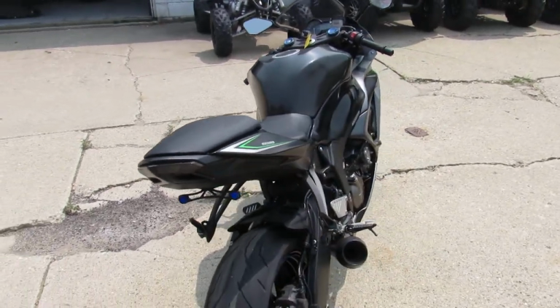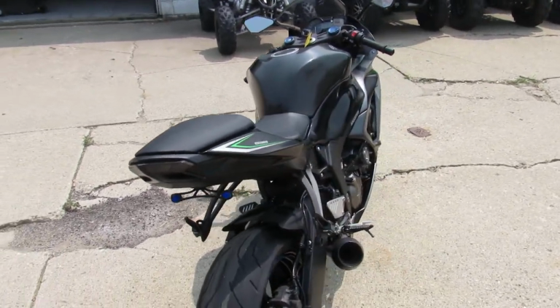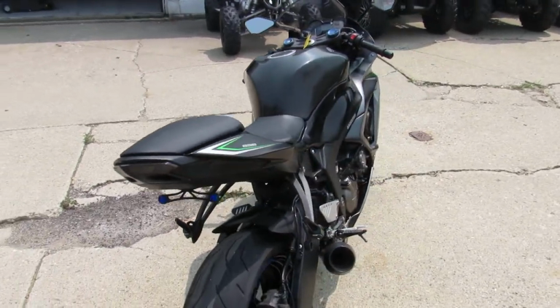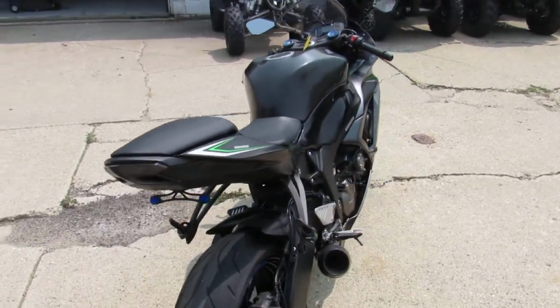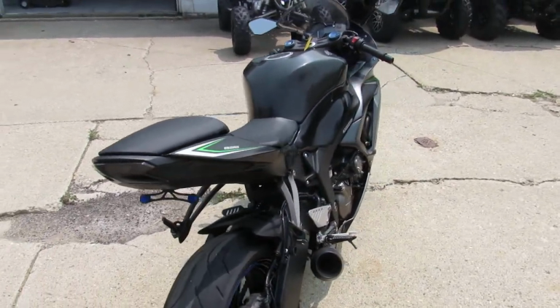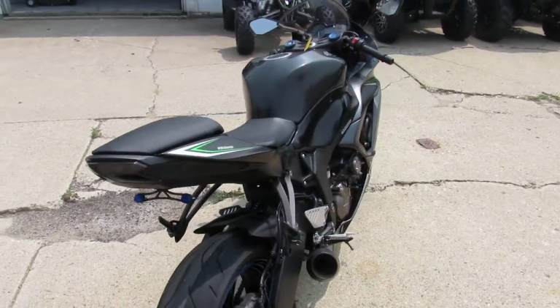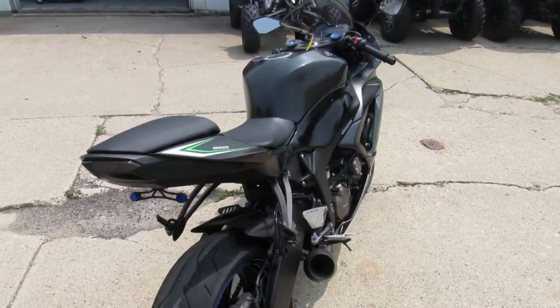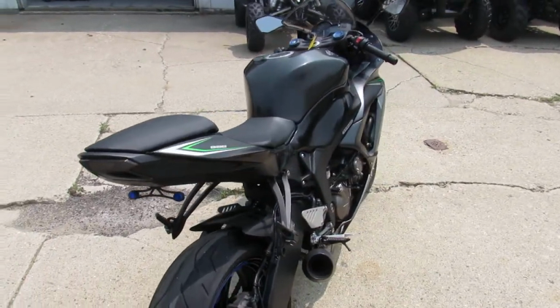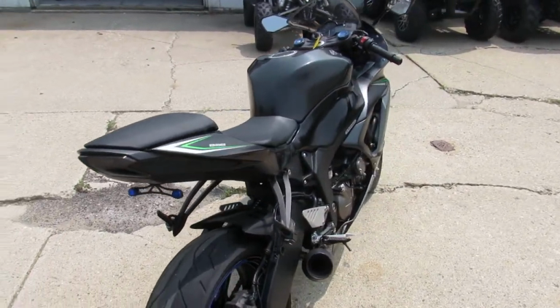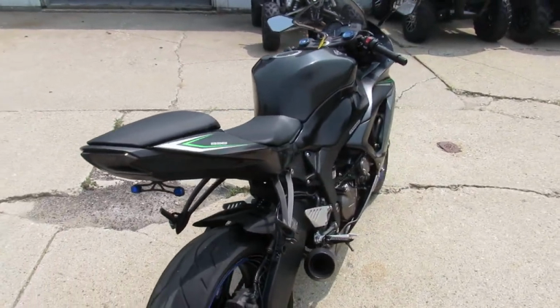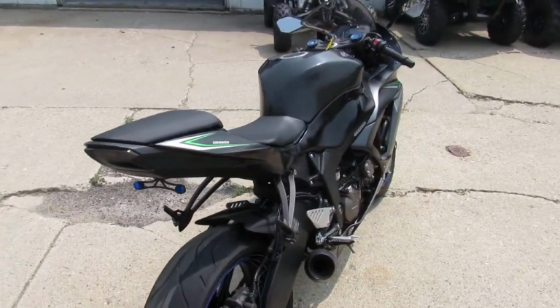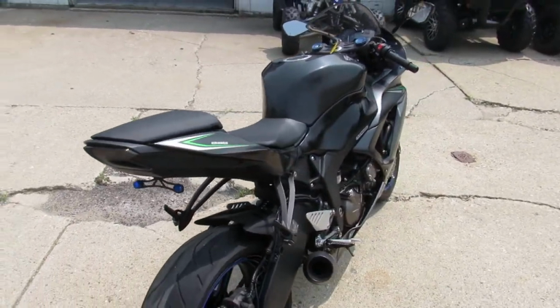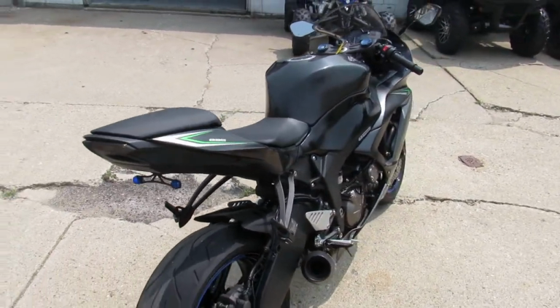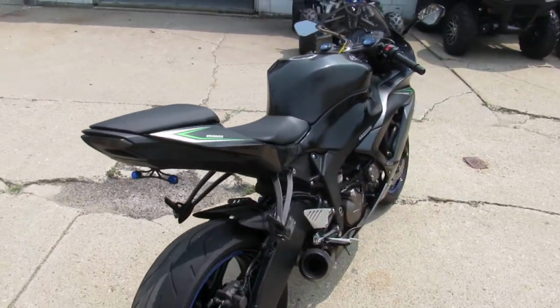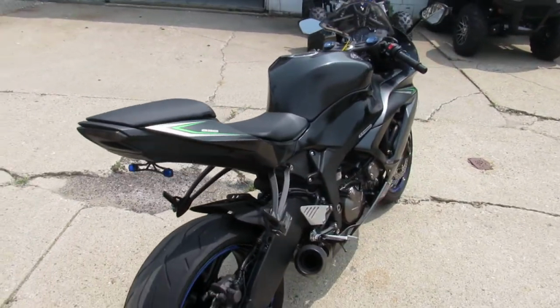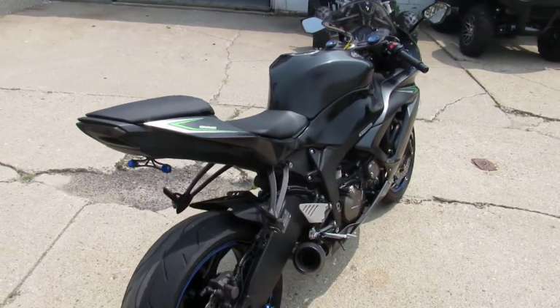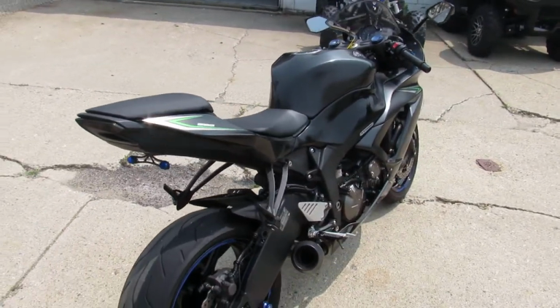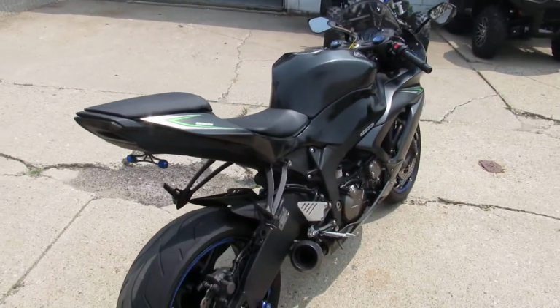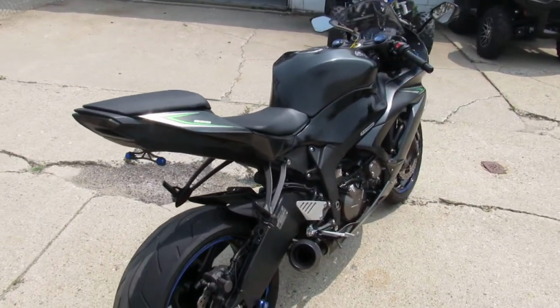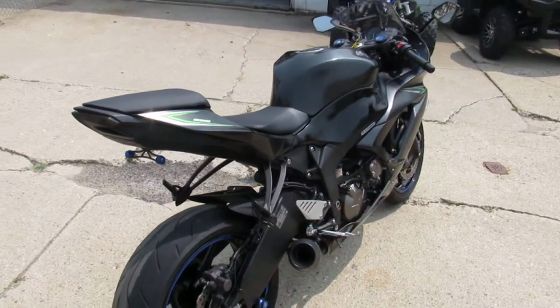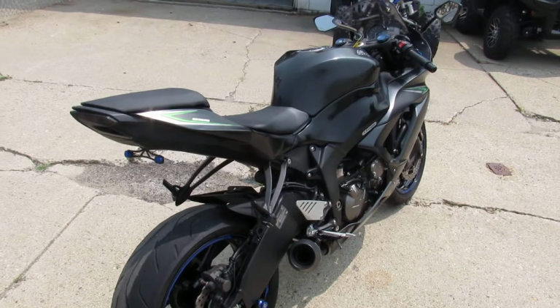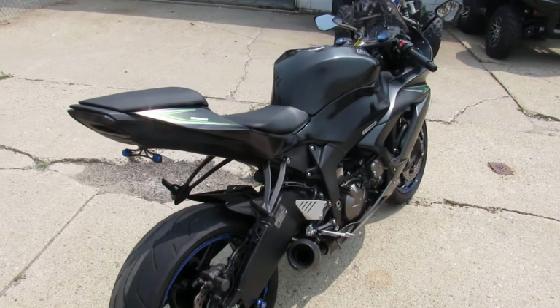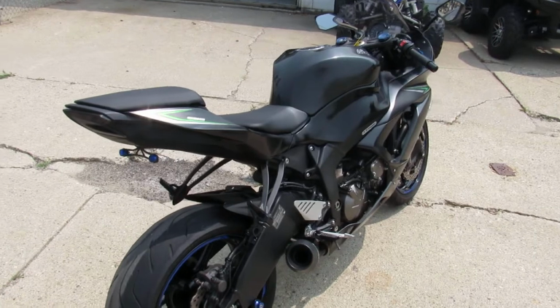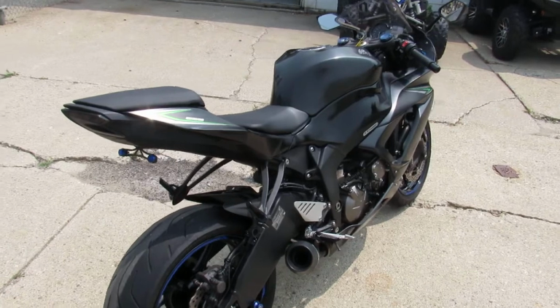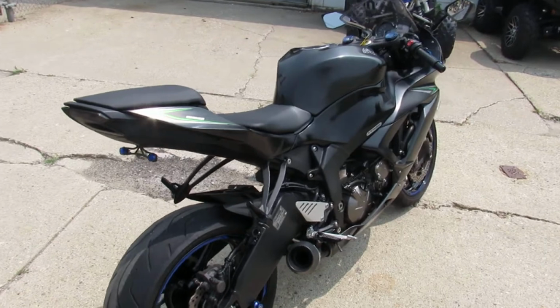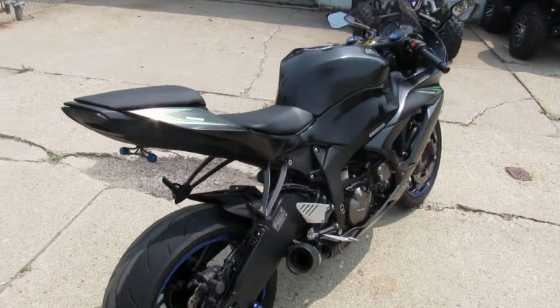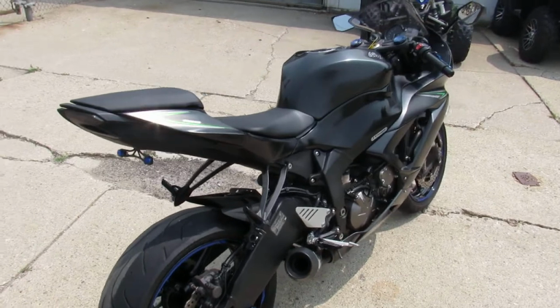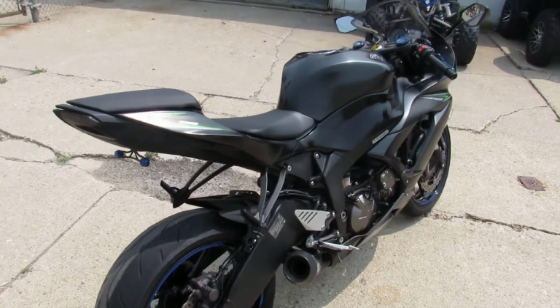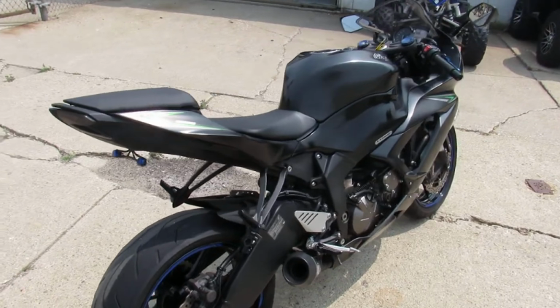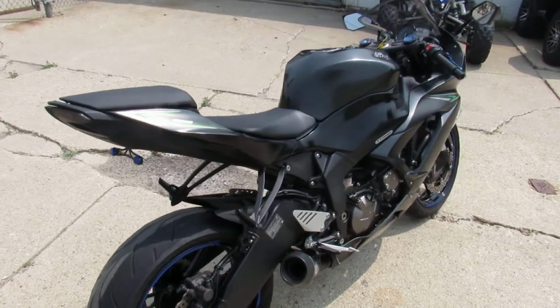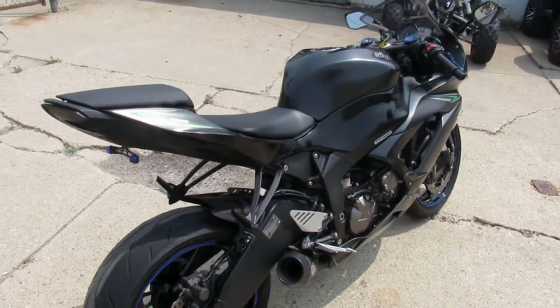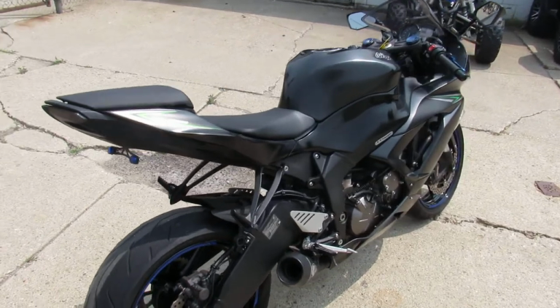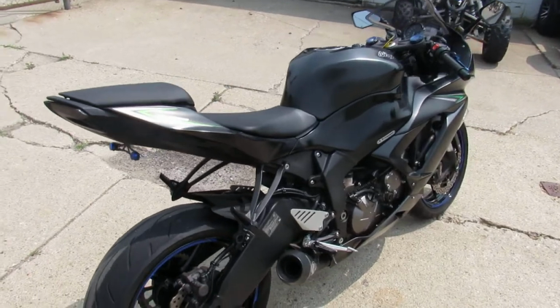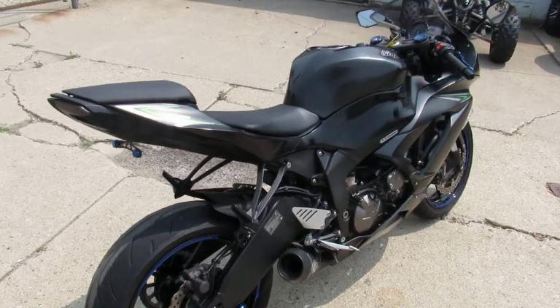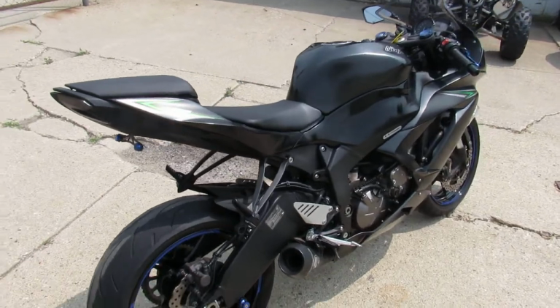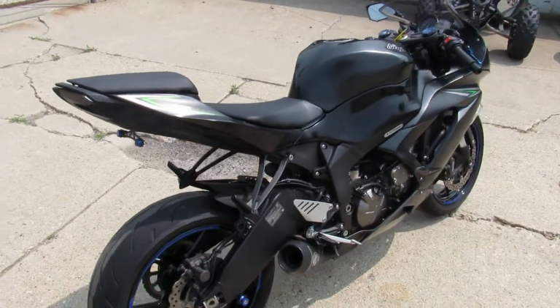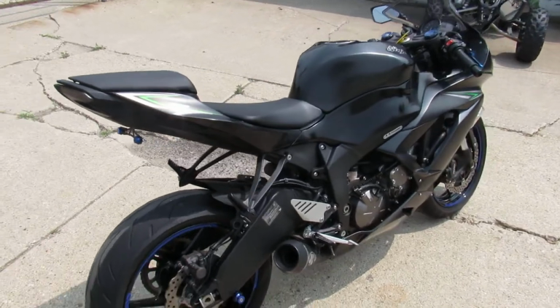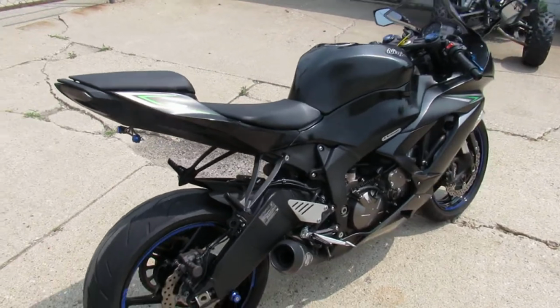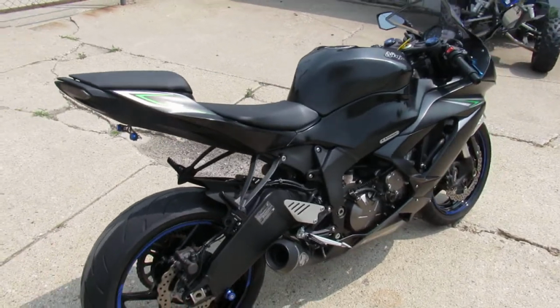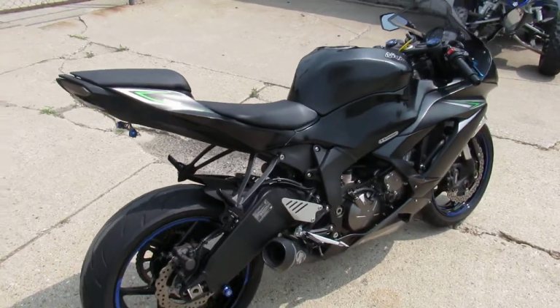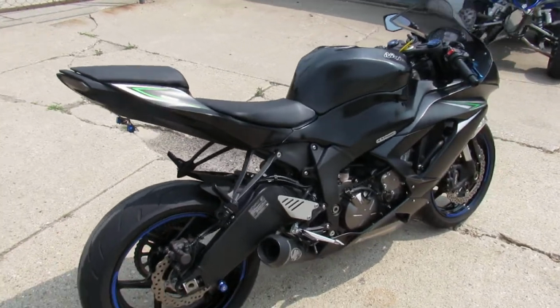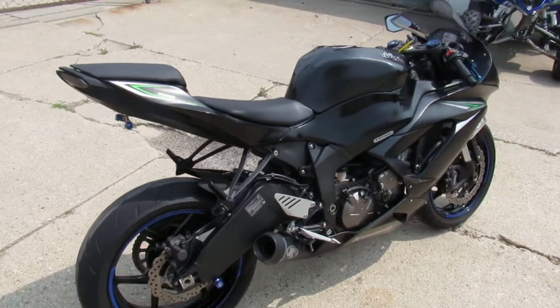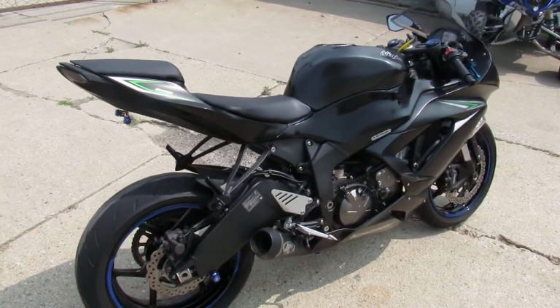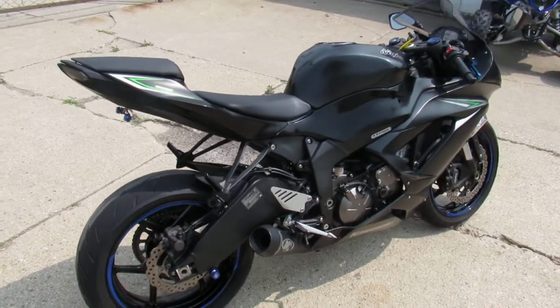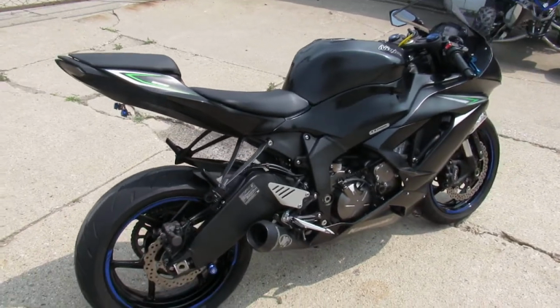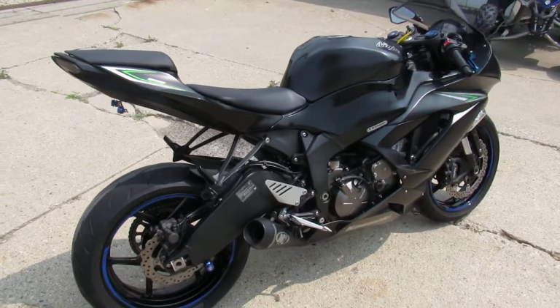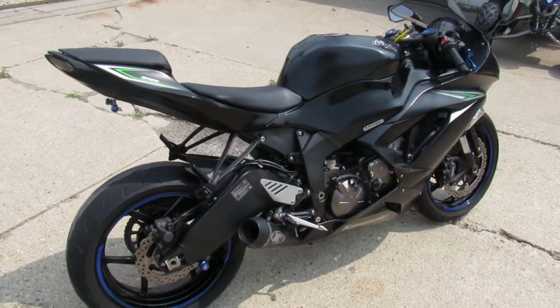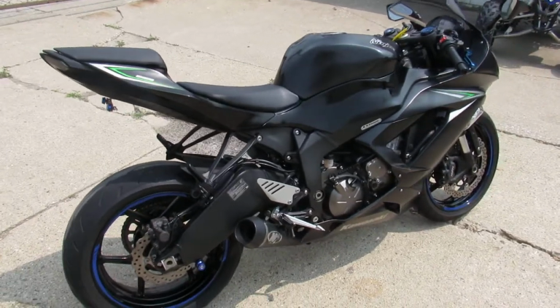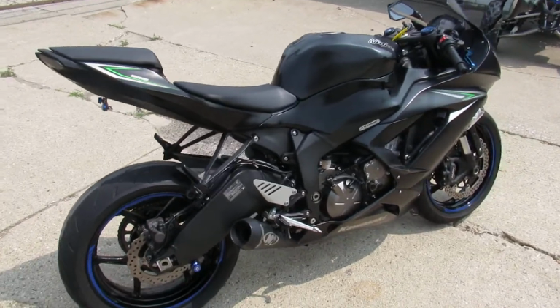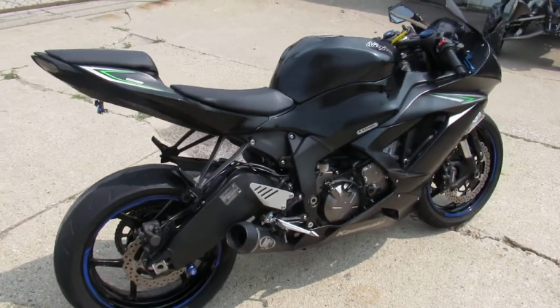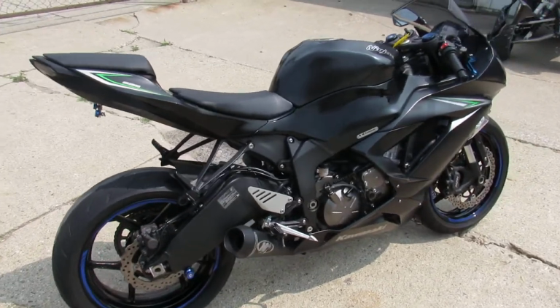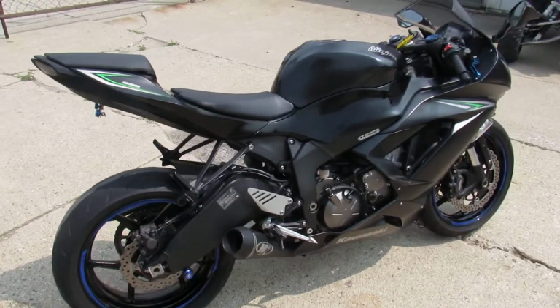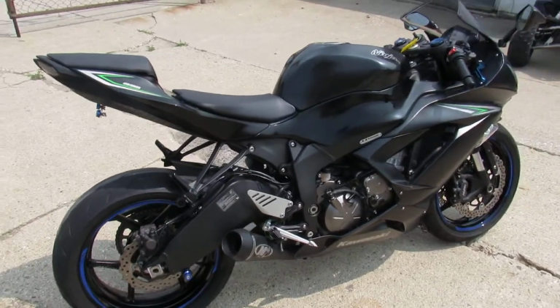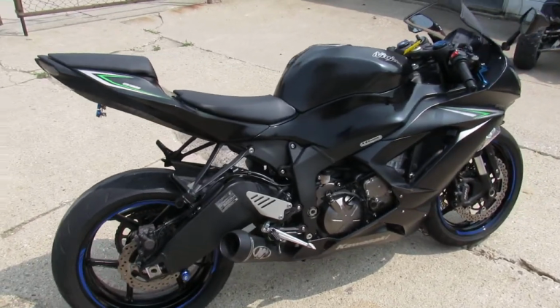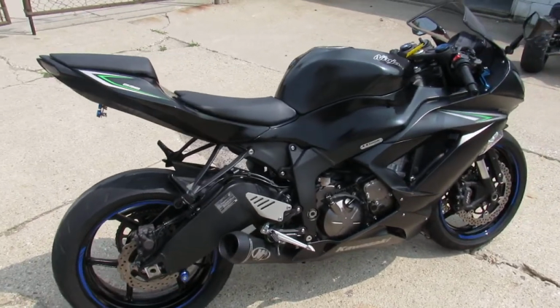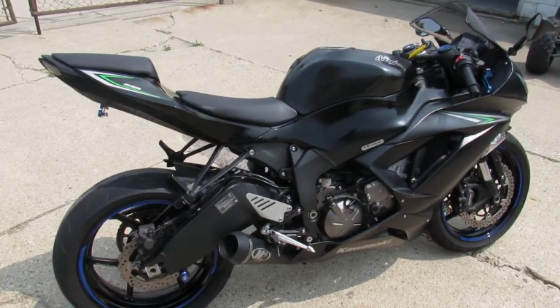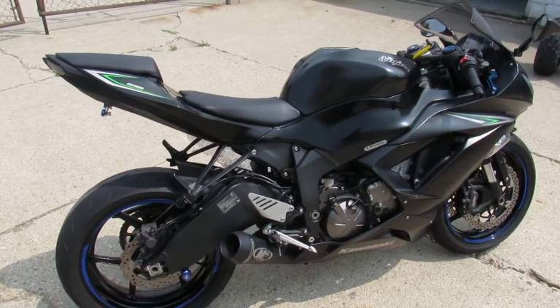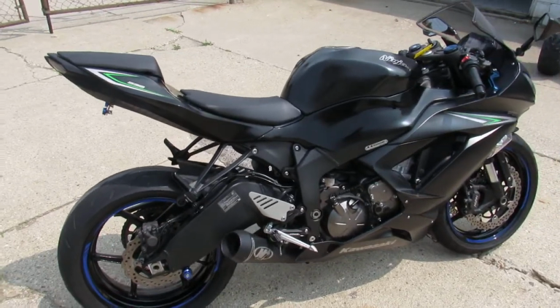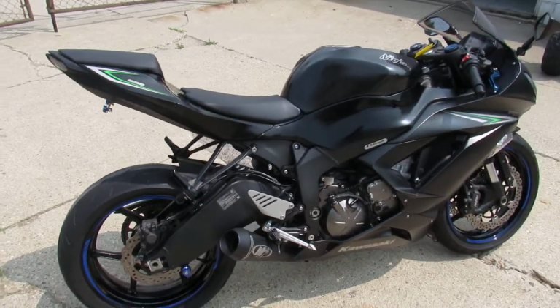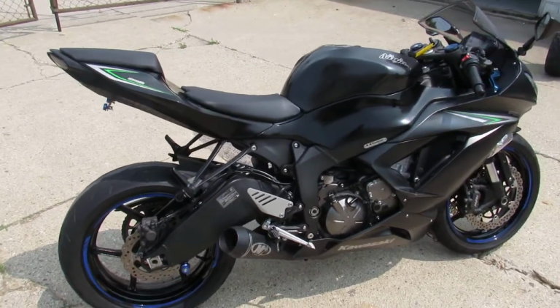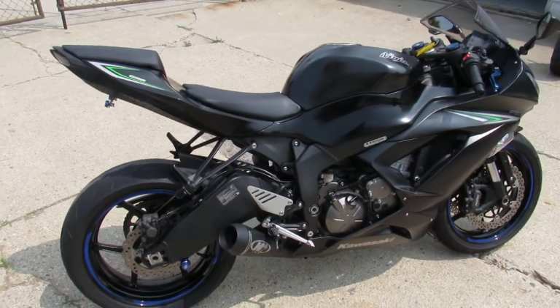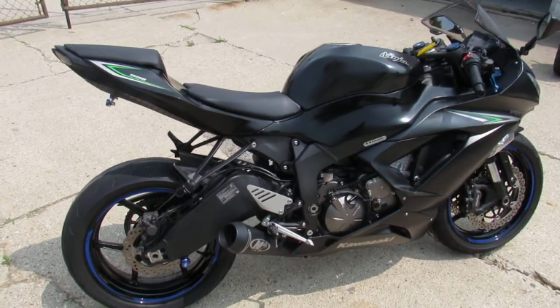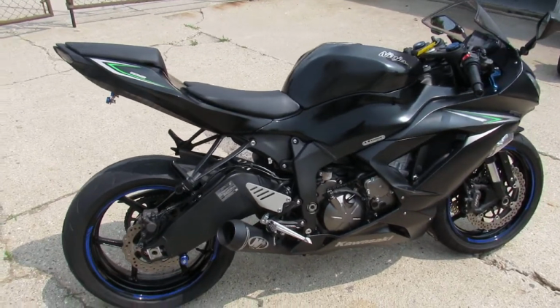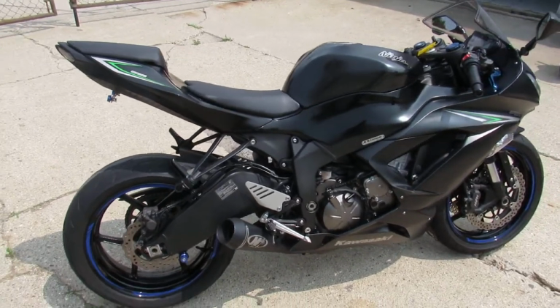It's perfect guys. It's got the CRG levers, fender eliminator kit, and the M4 exhaust — making this 636 sound as cool as it looks.